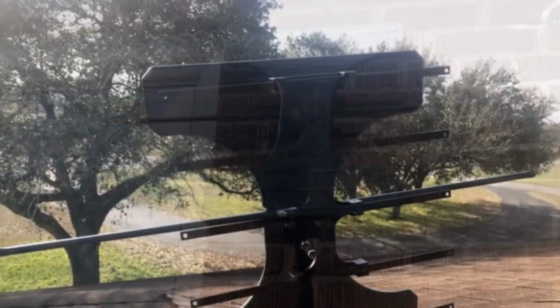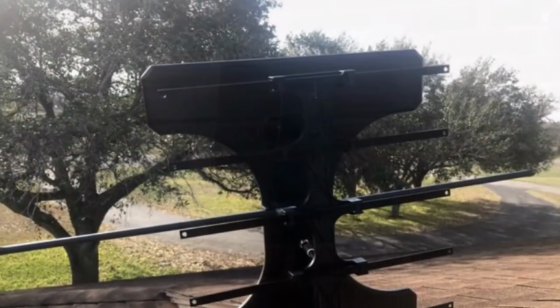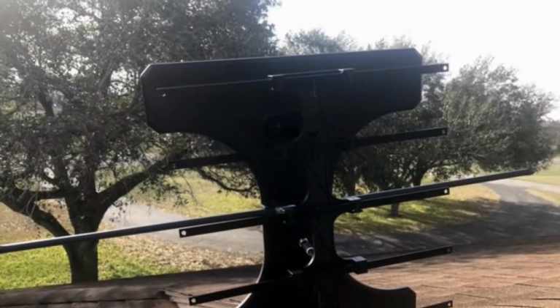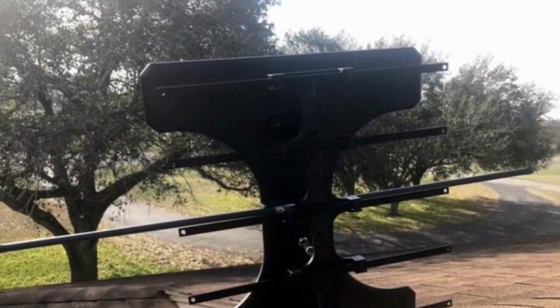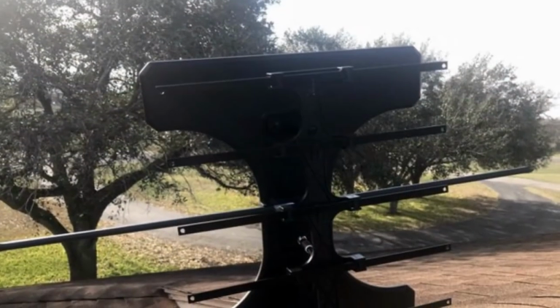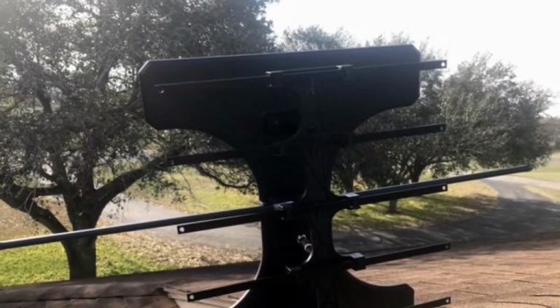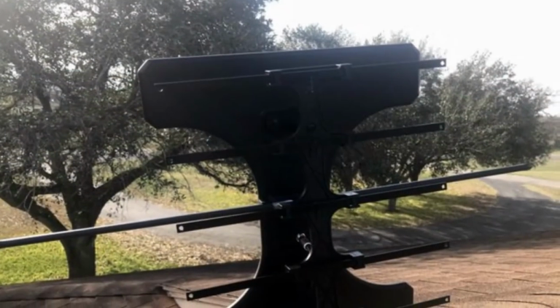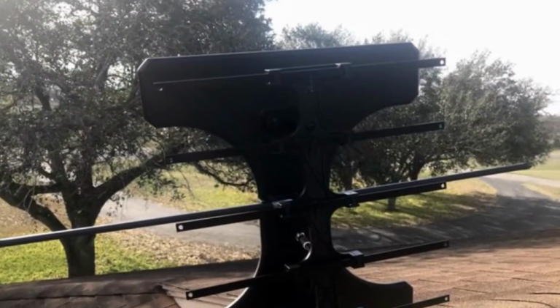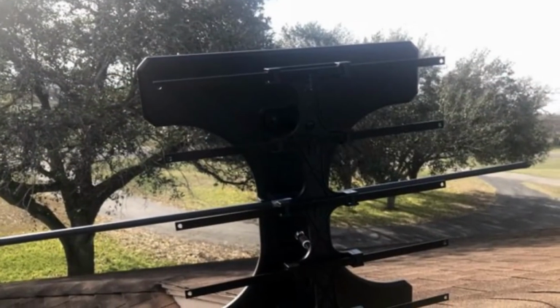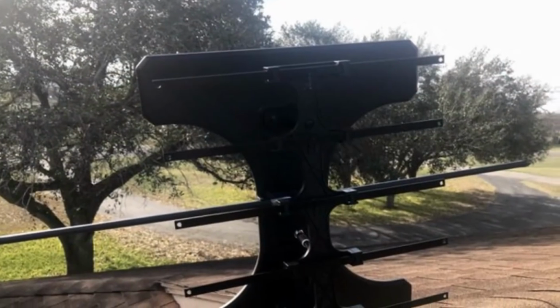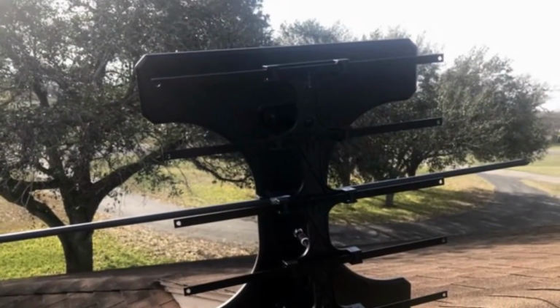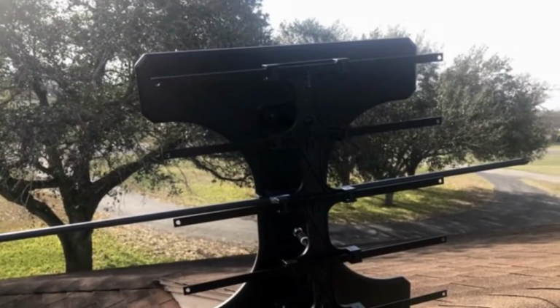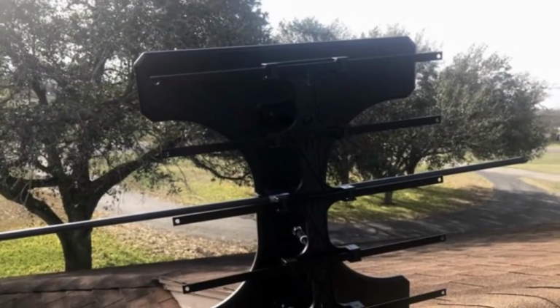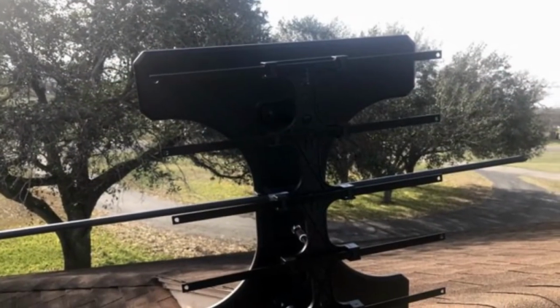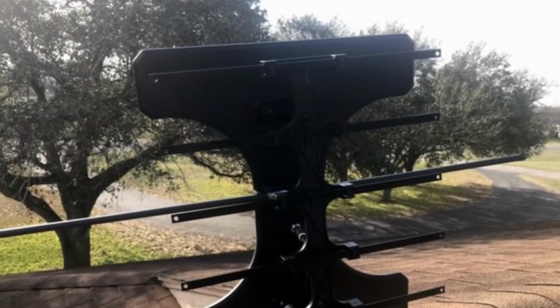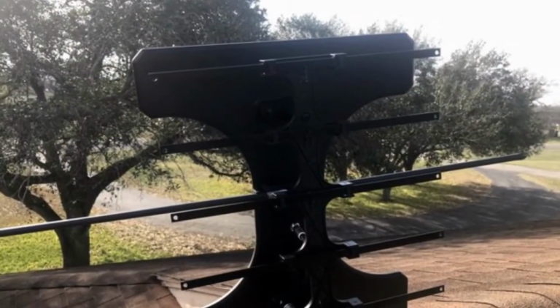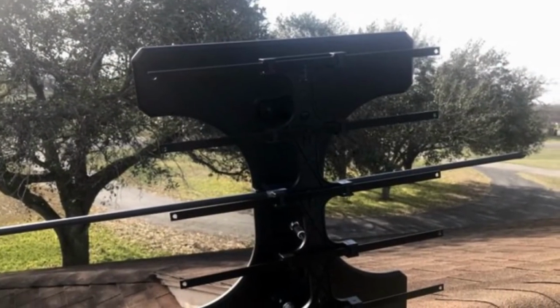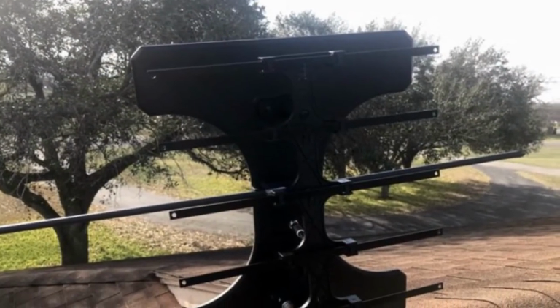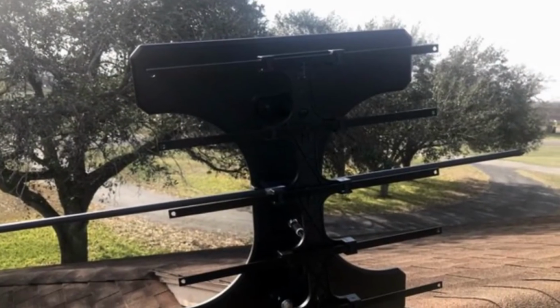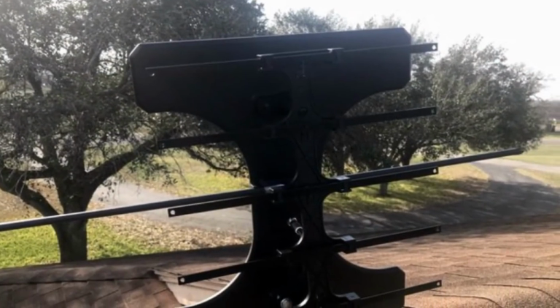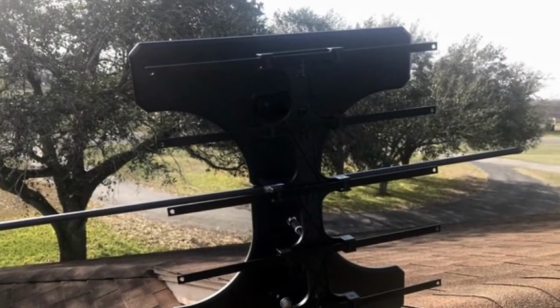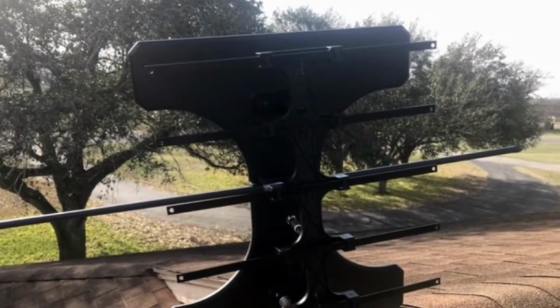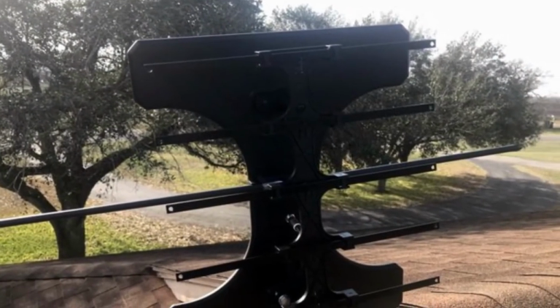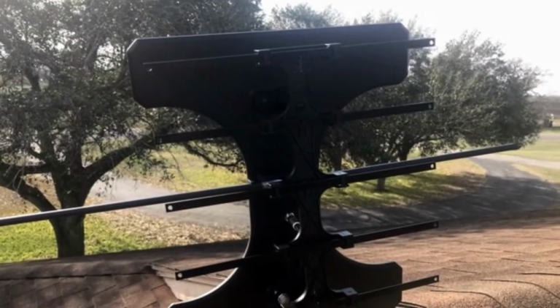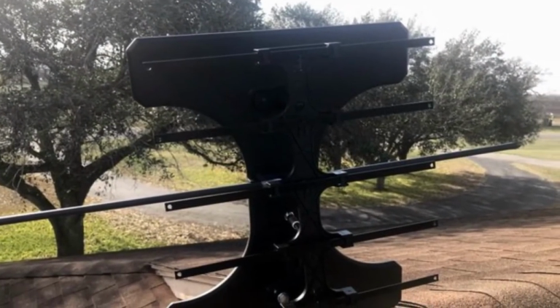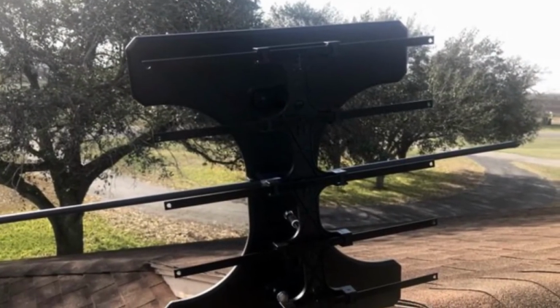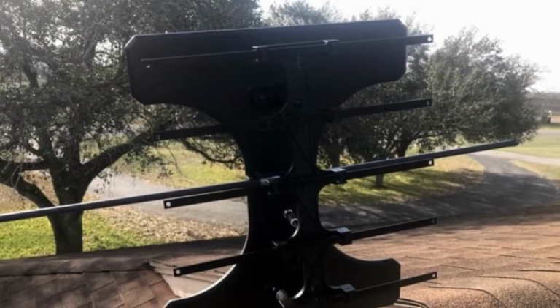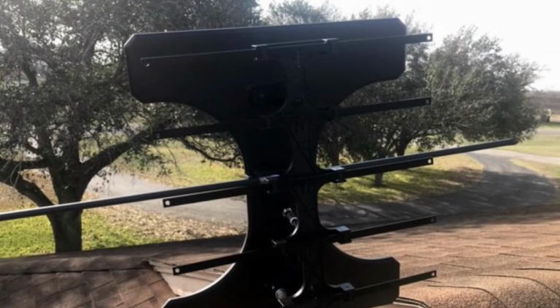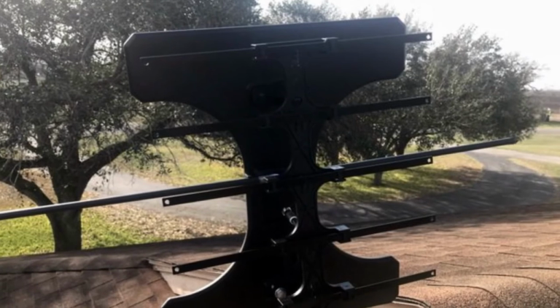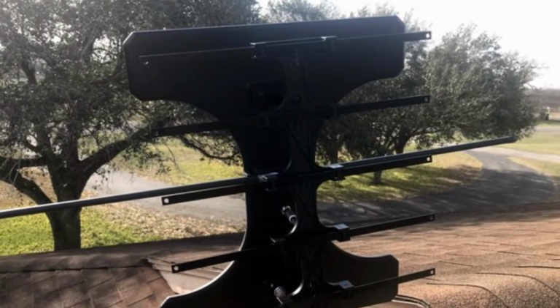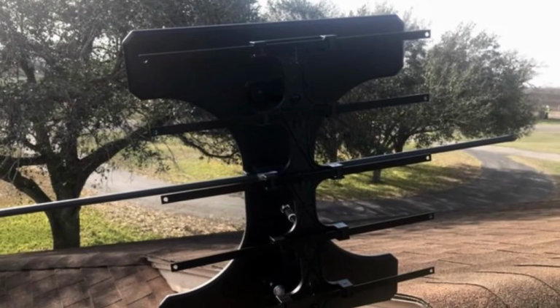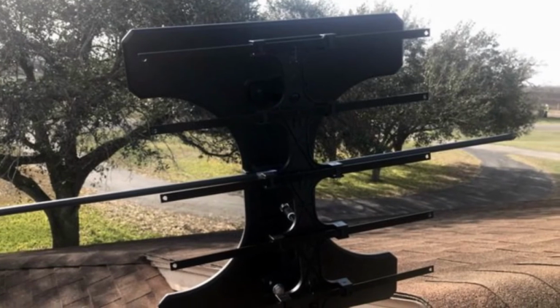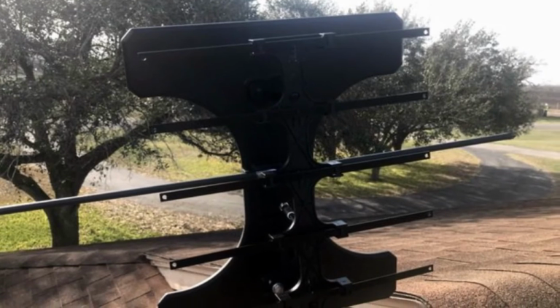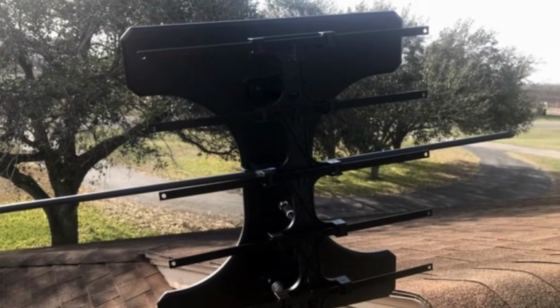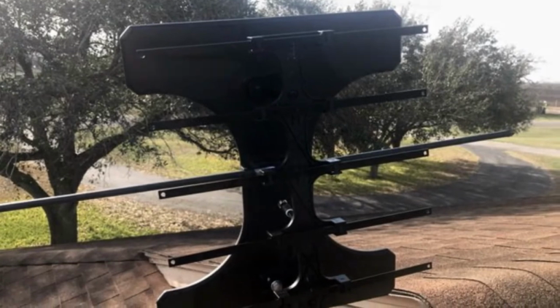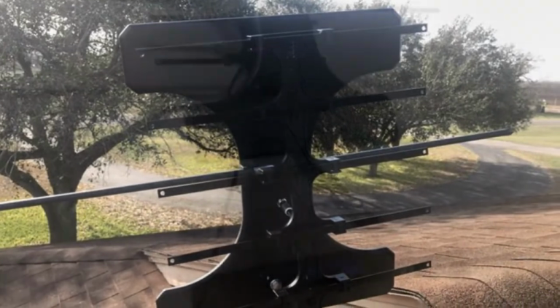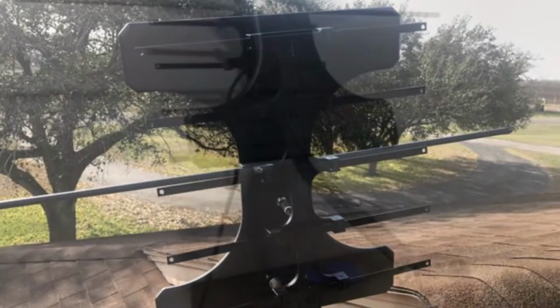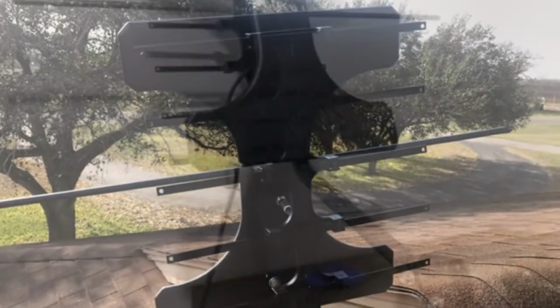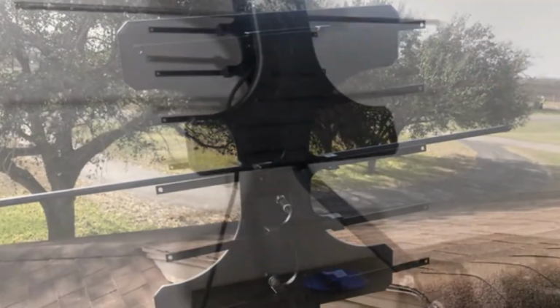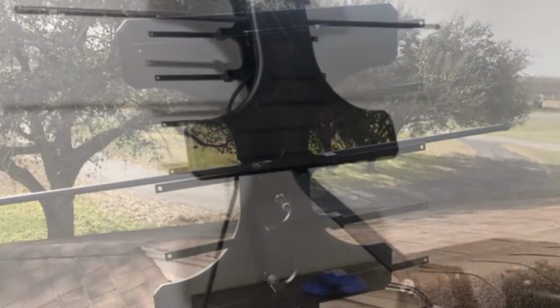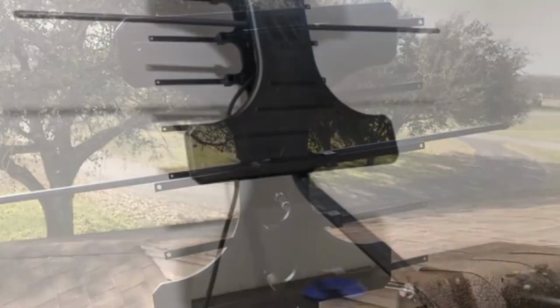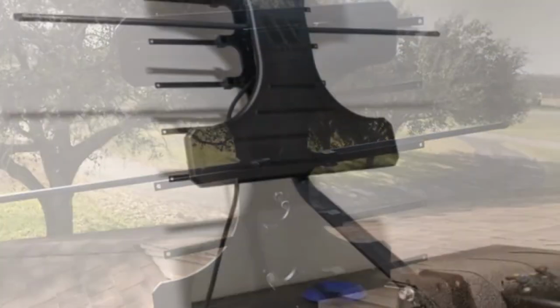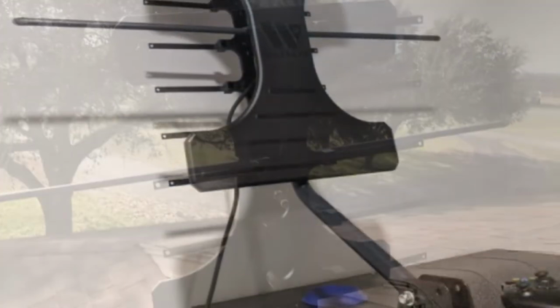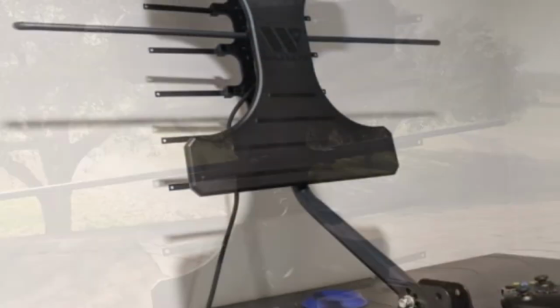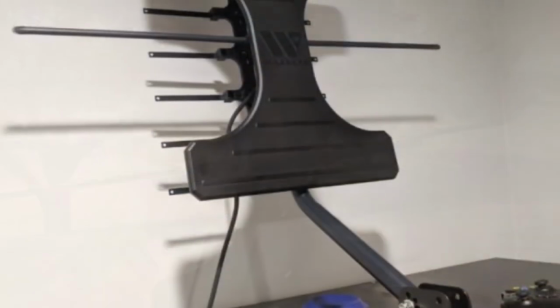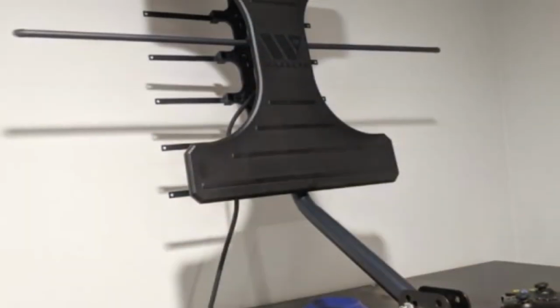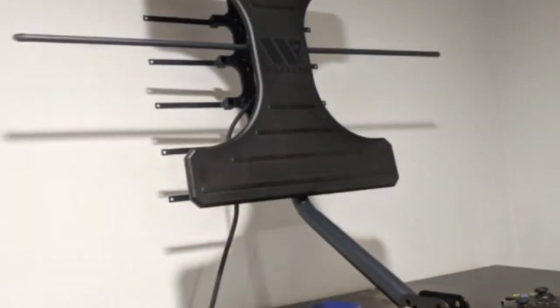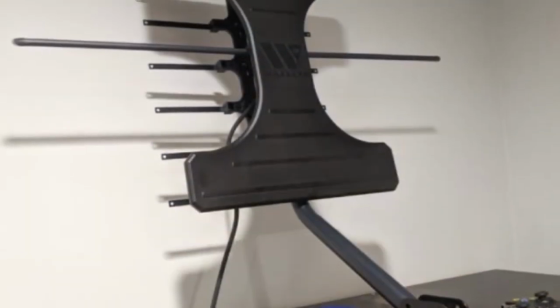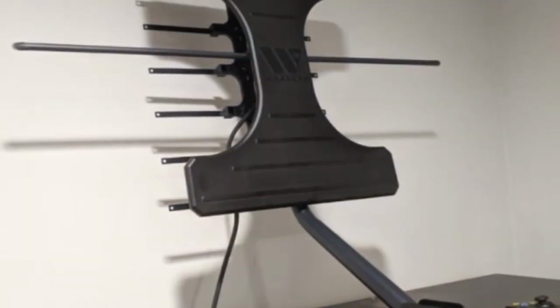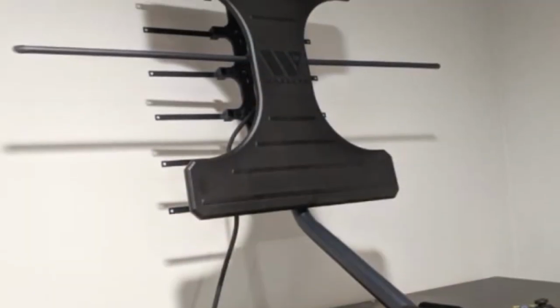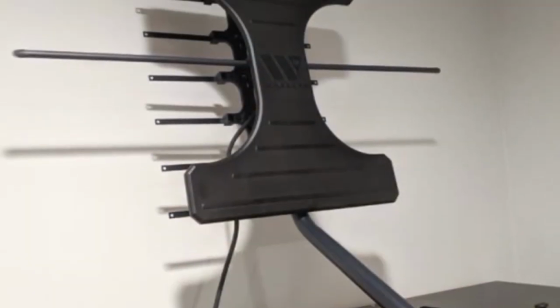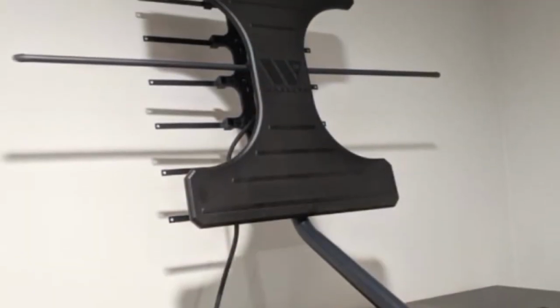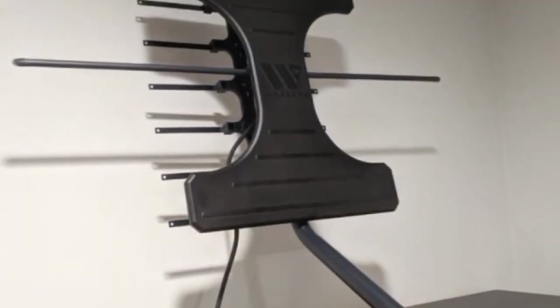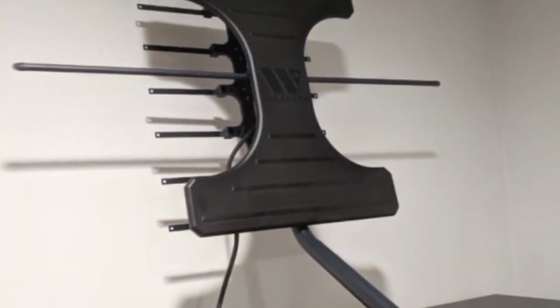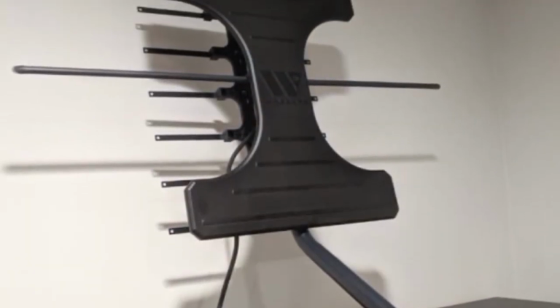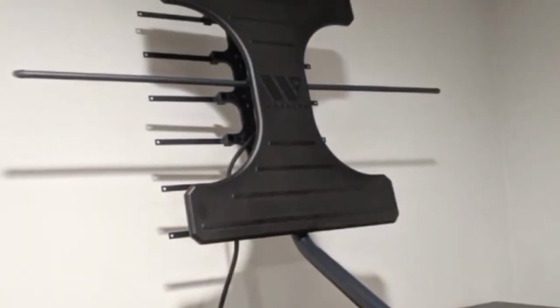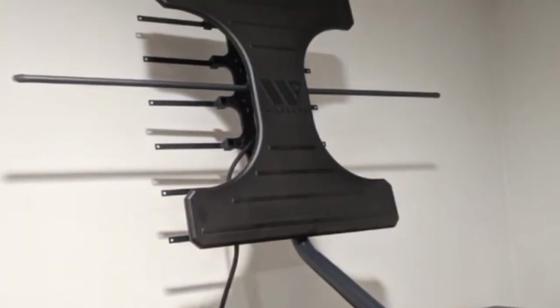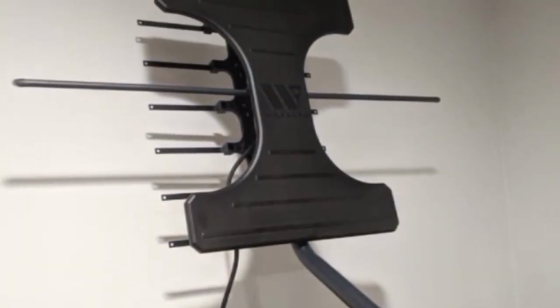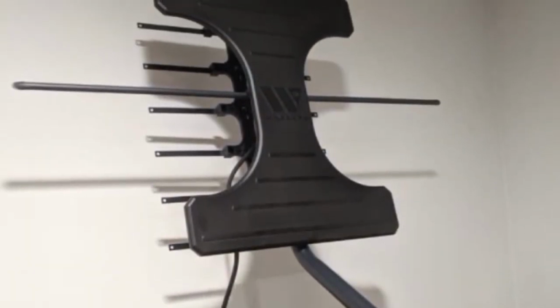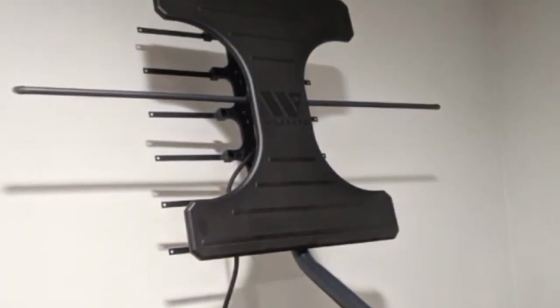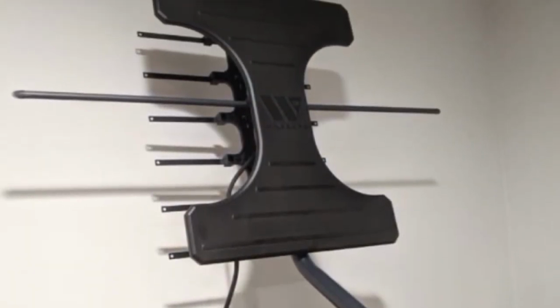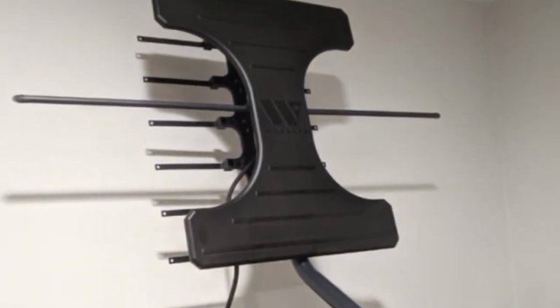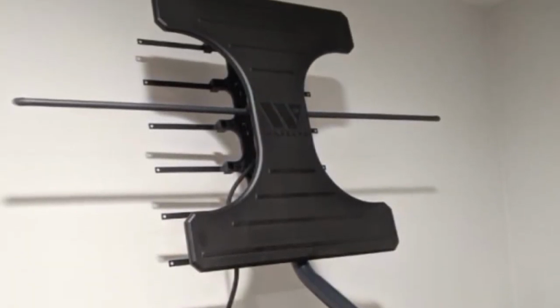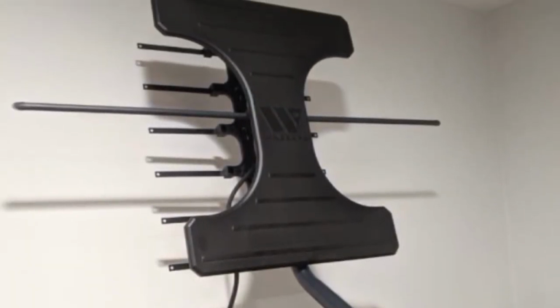Plus, its Elite Flex mounting system provides angling options for optimal positioning in the attic or outside the home.